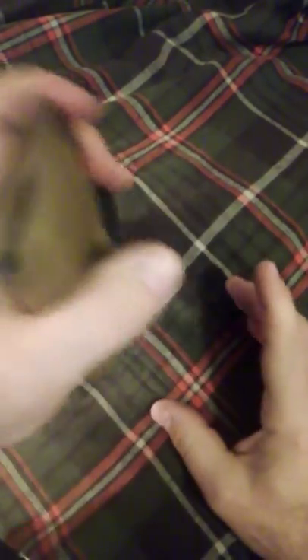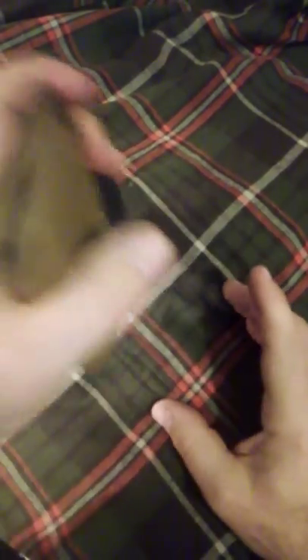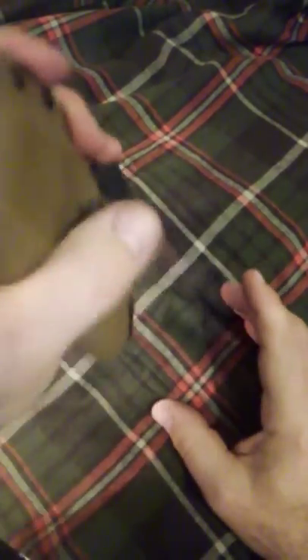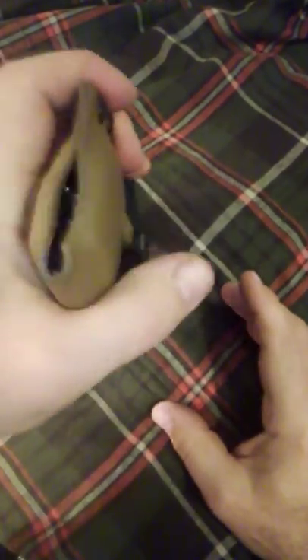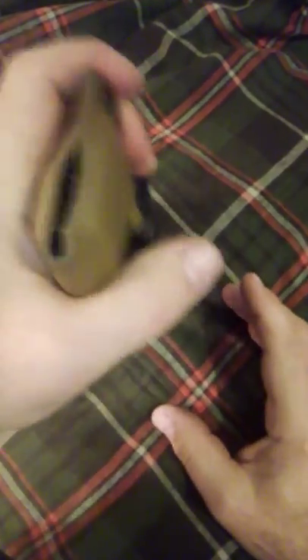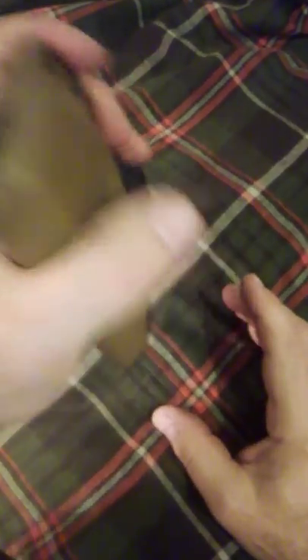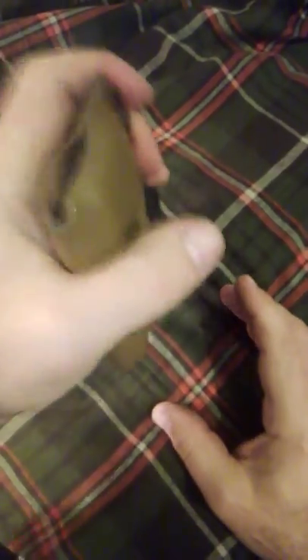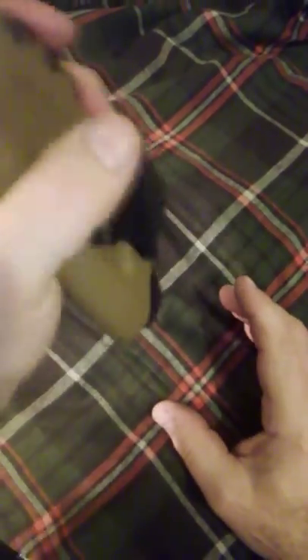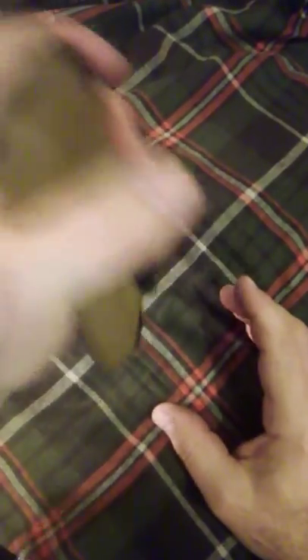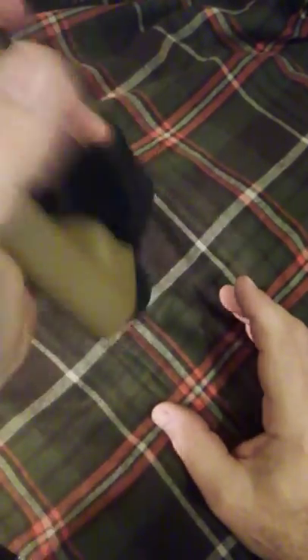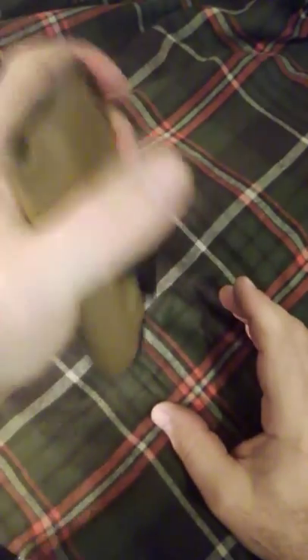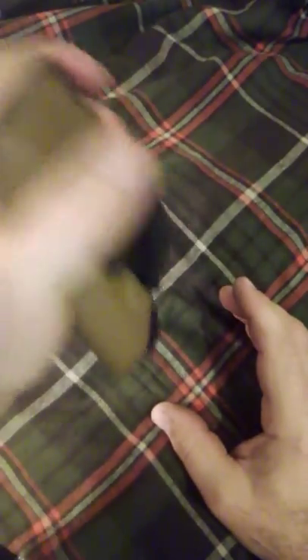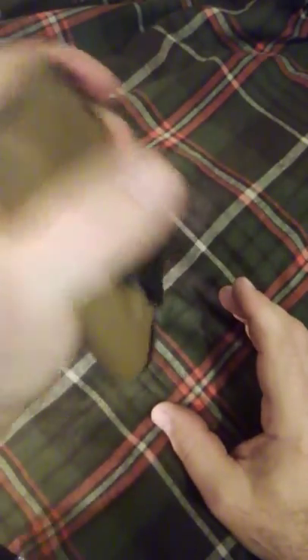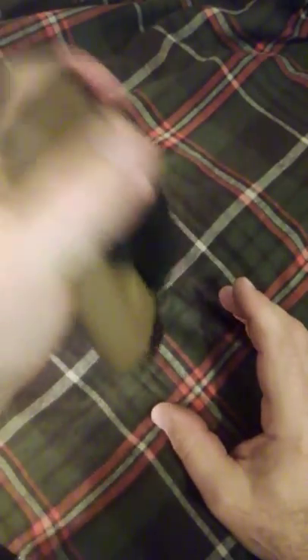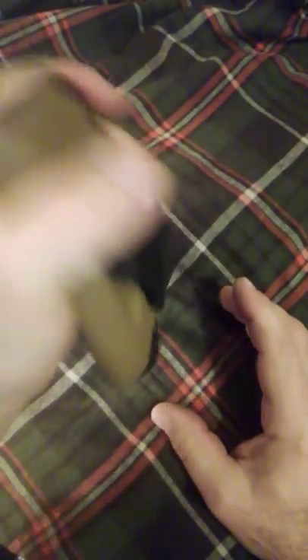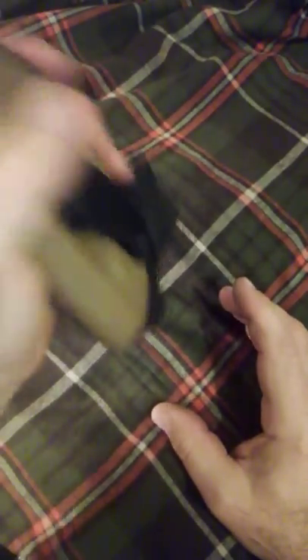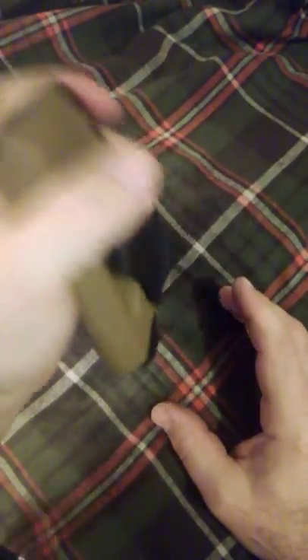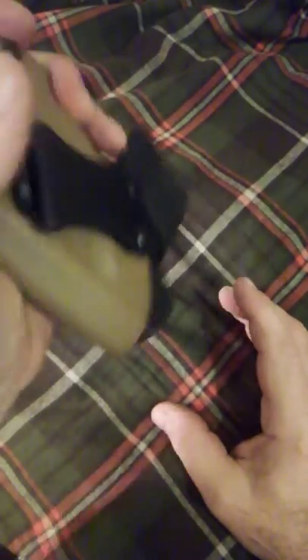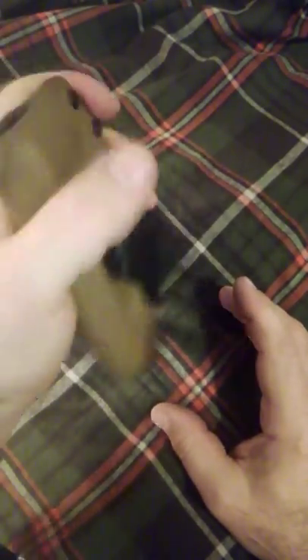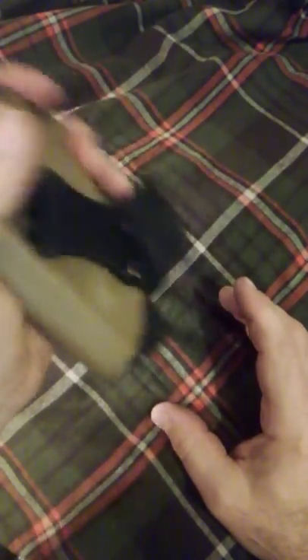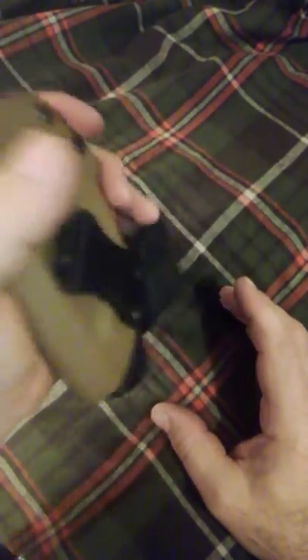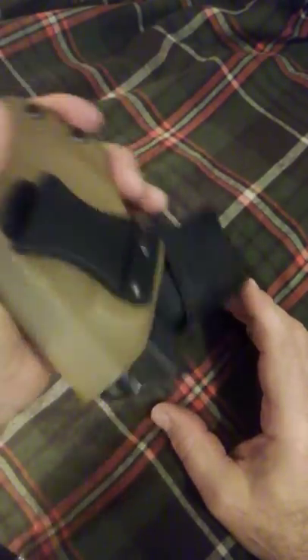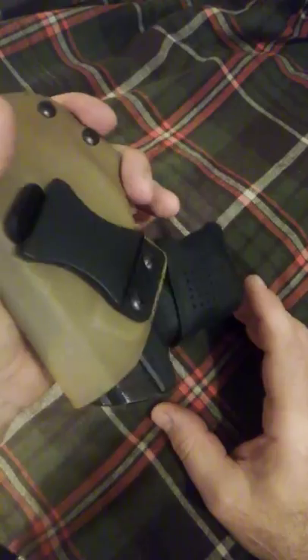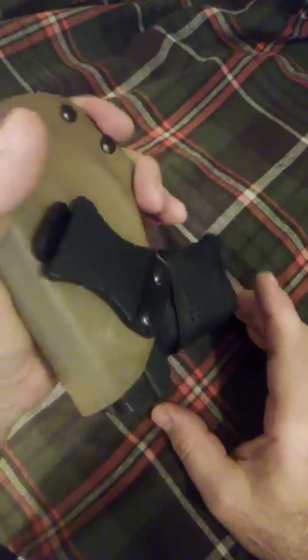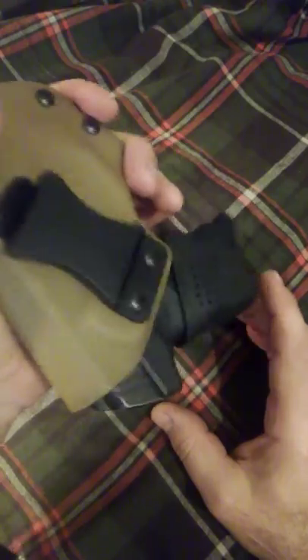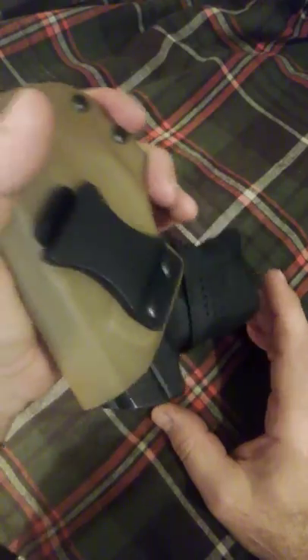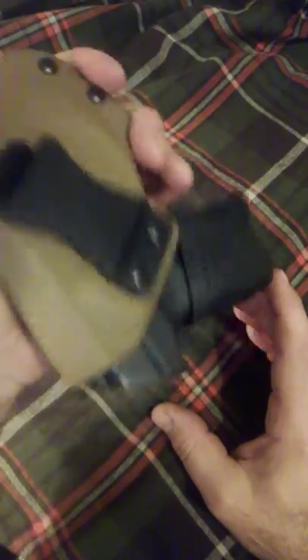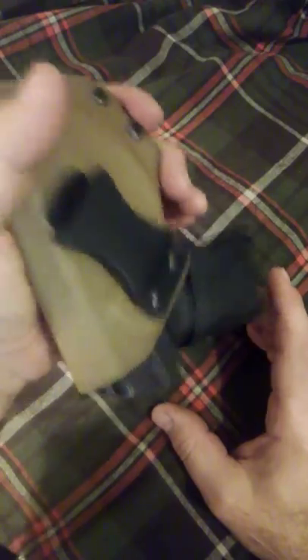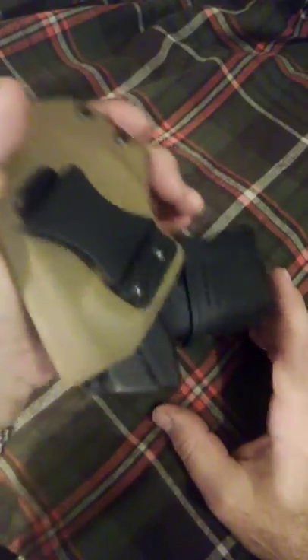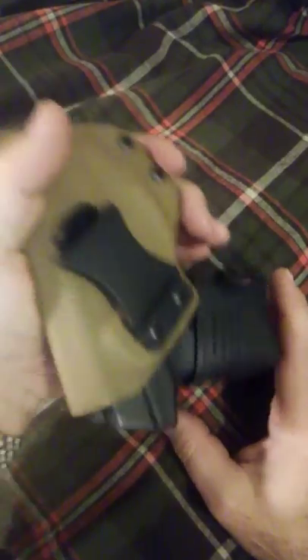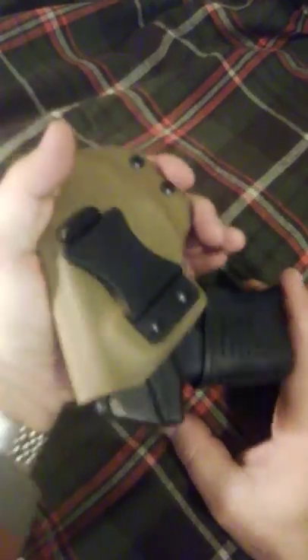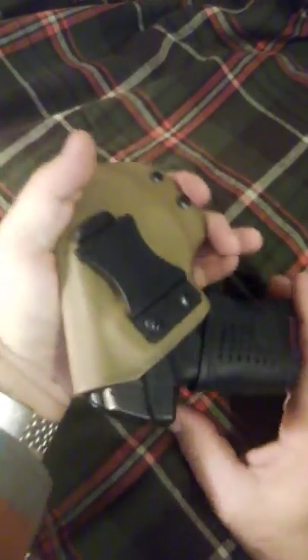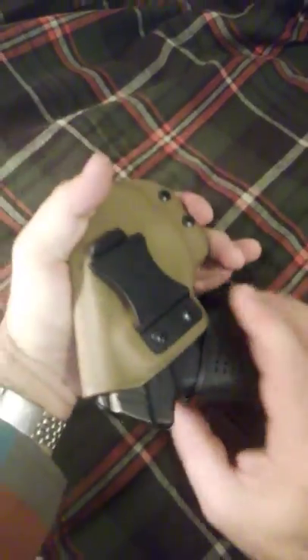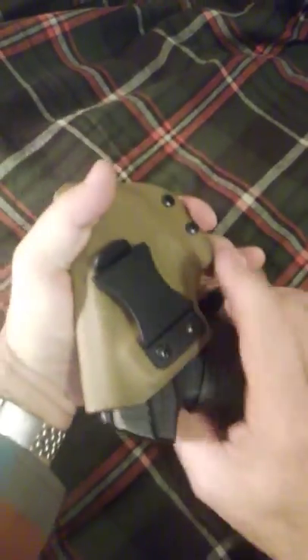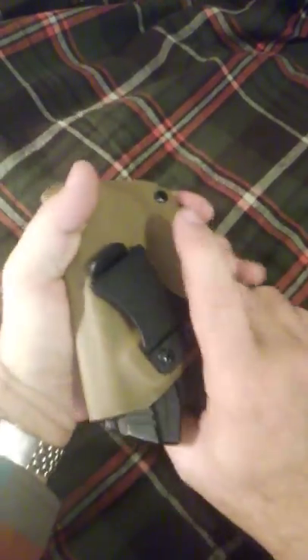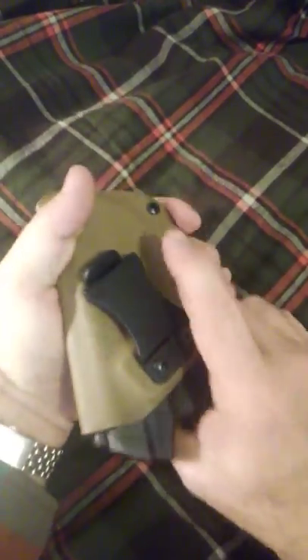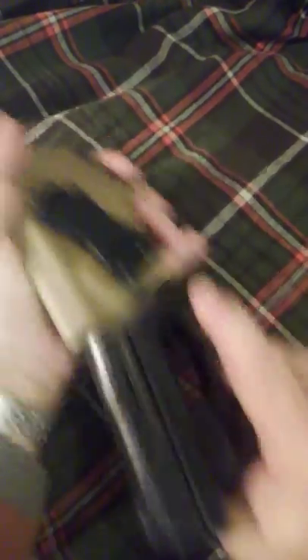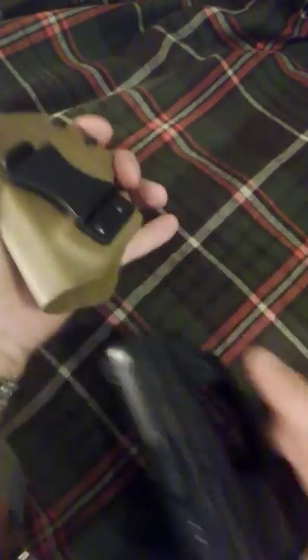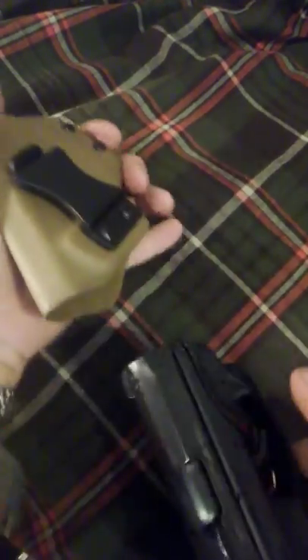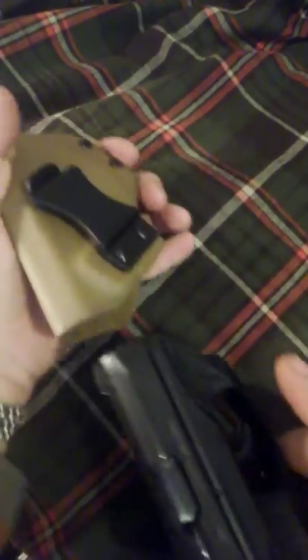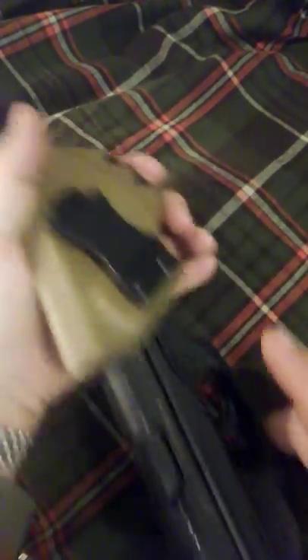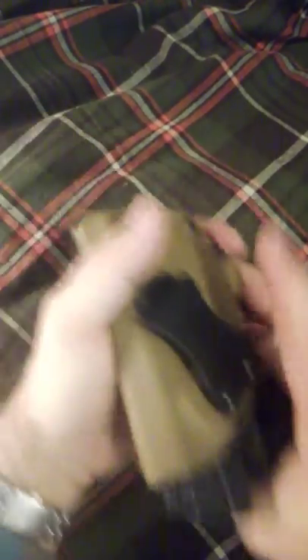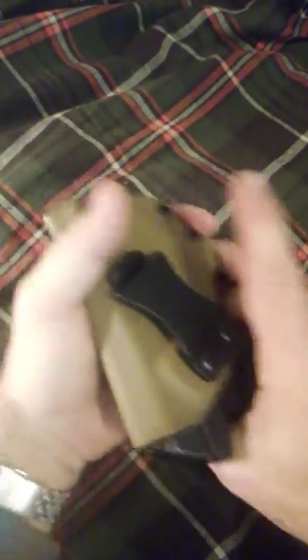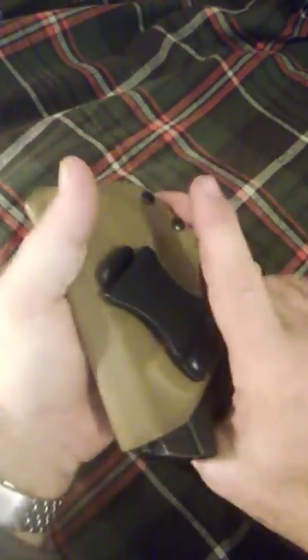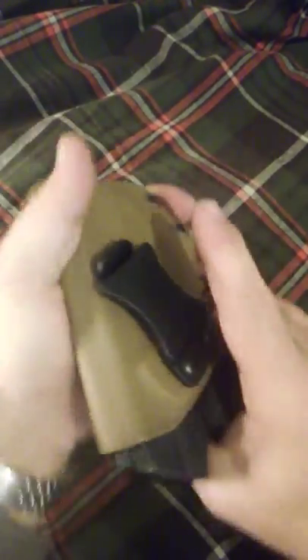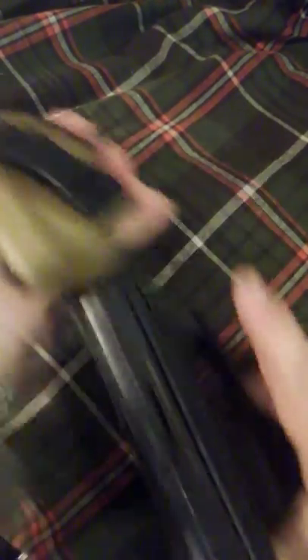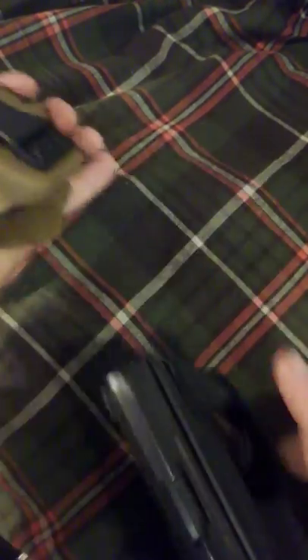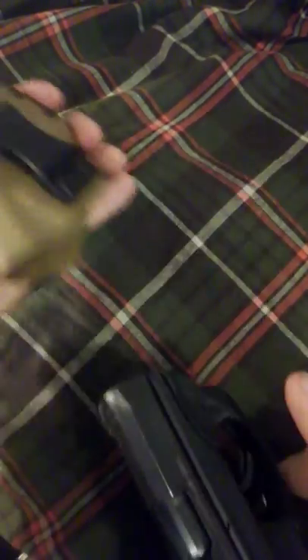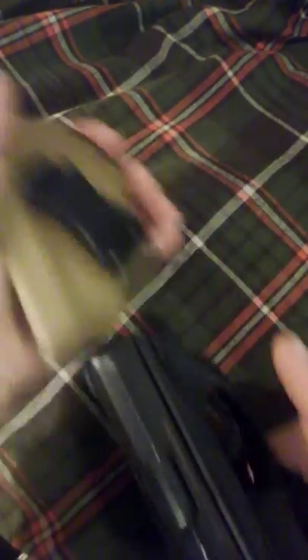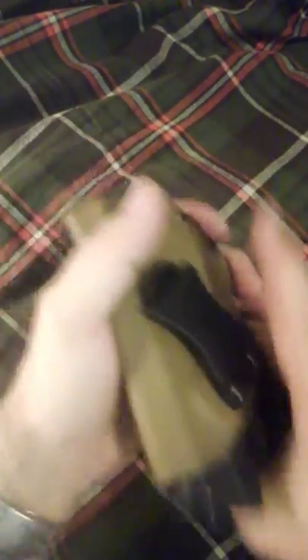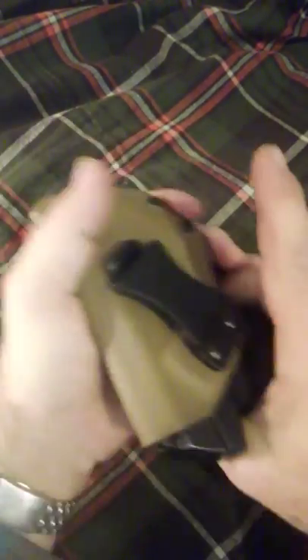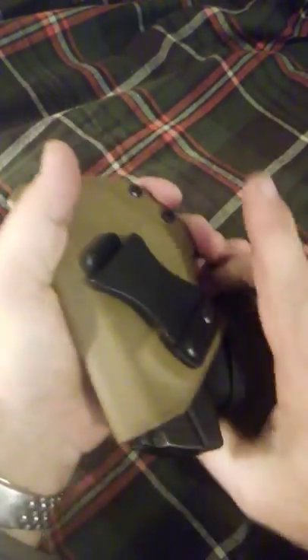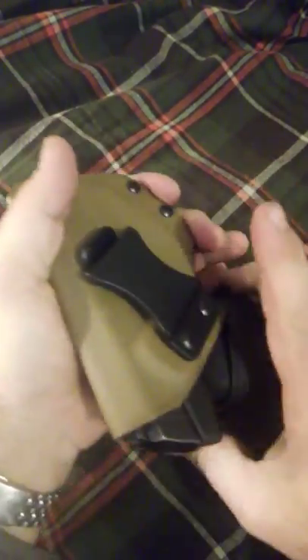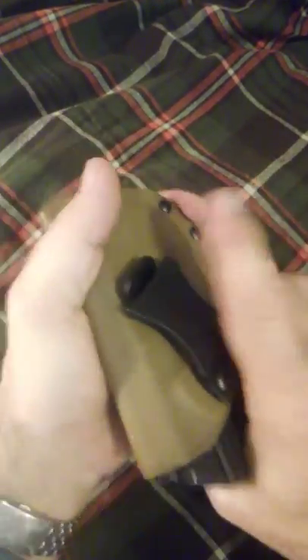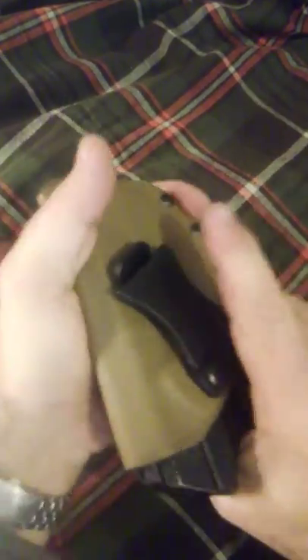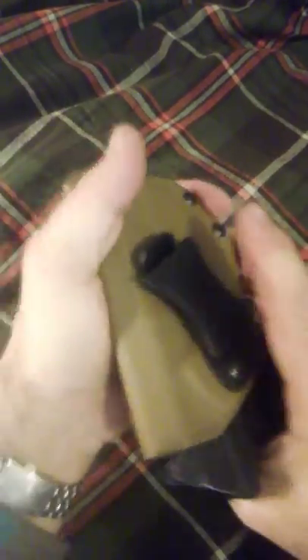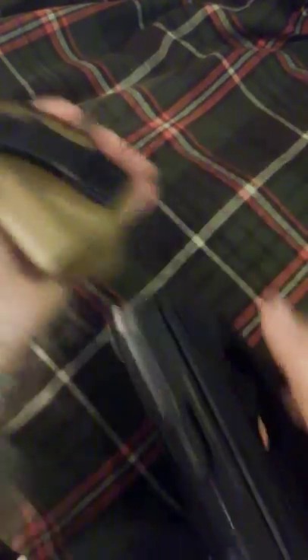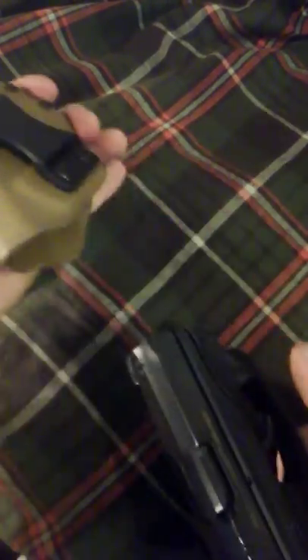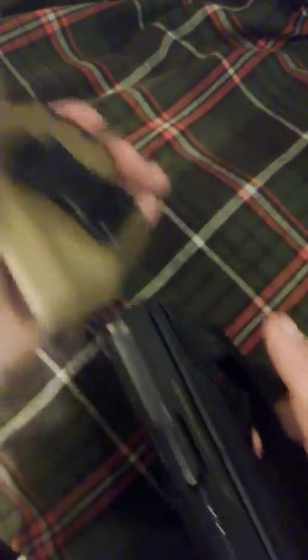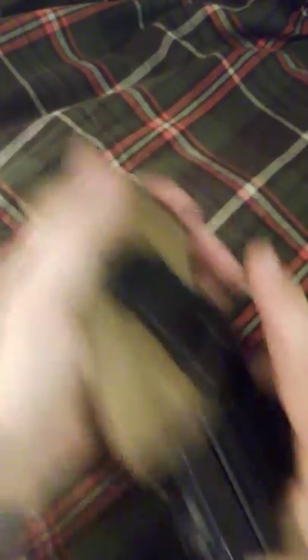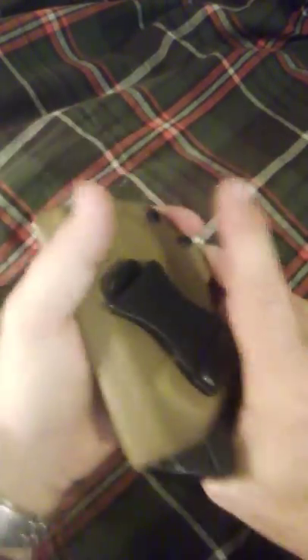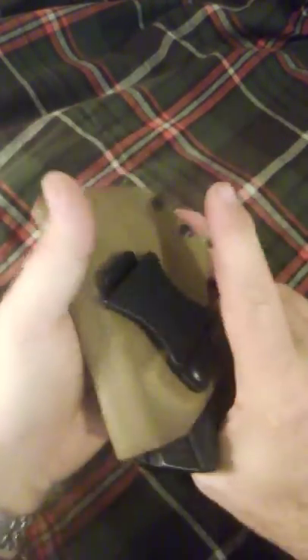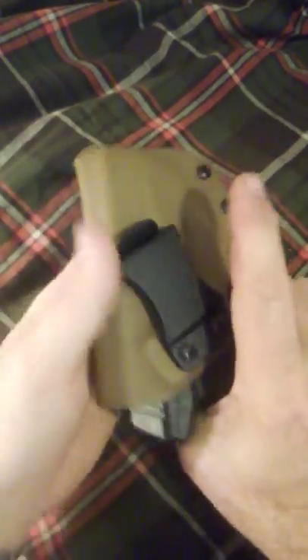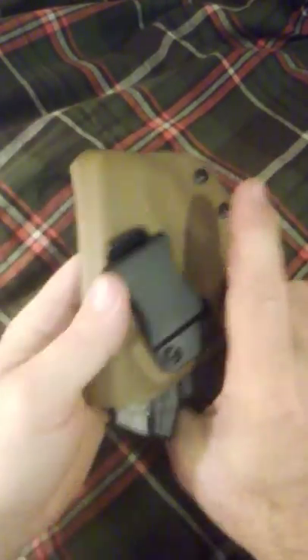It's pretty secure. I mean, you could fling the gun out if you try real hard, but it pops in pretty easy.